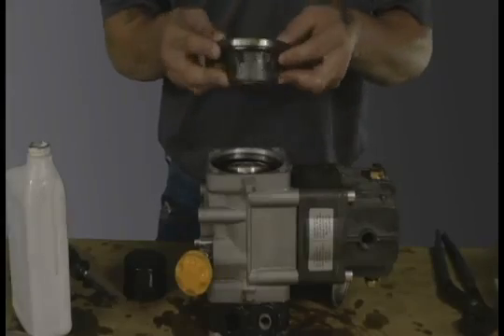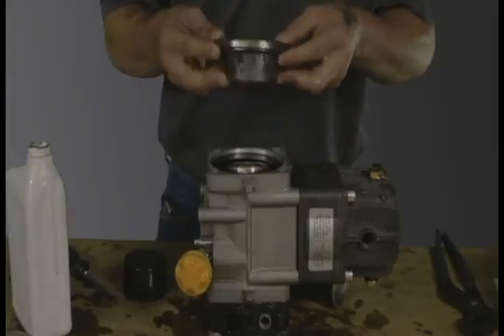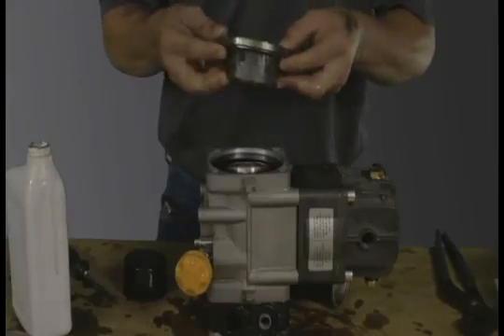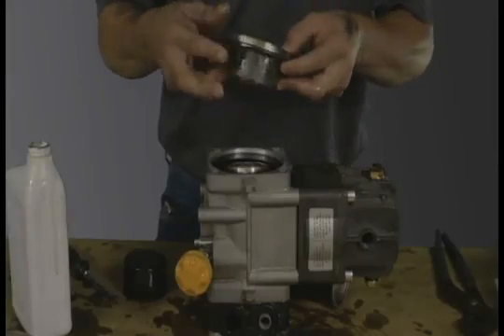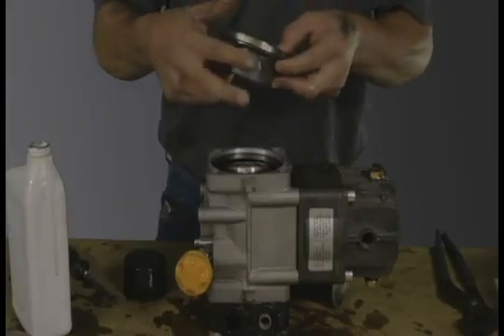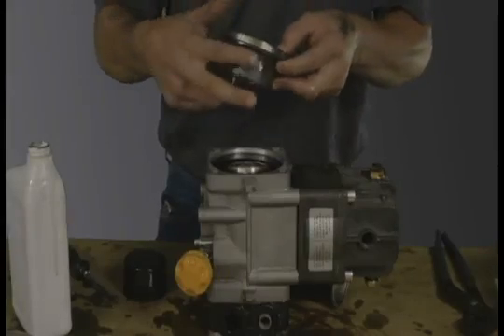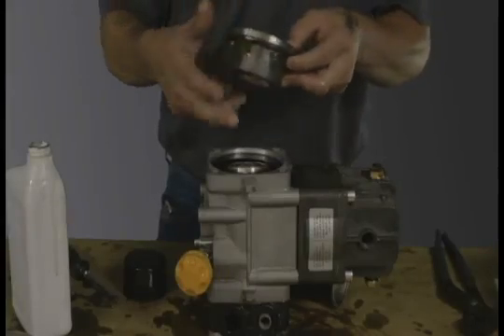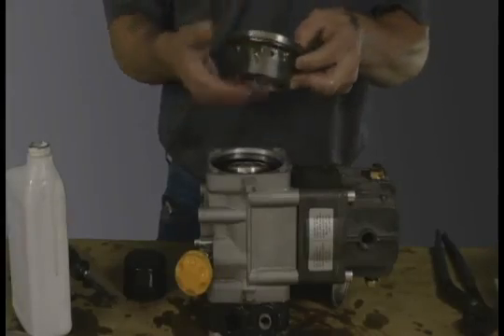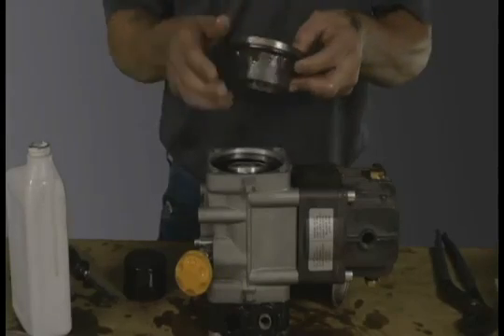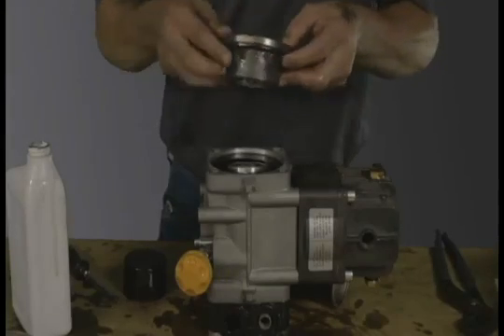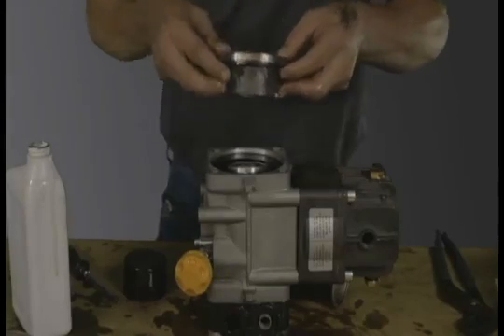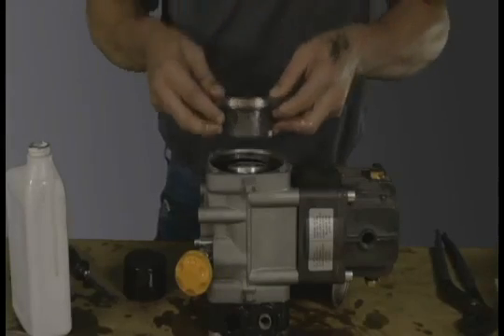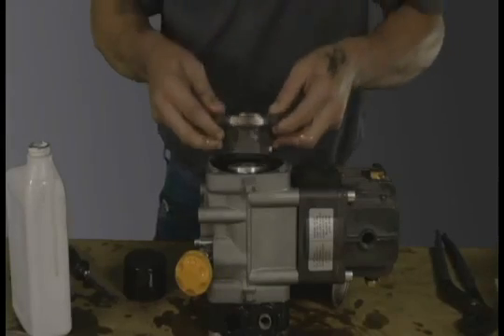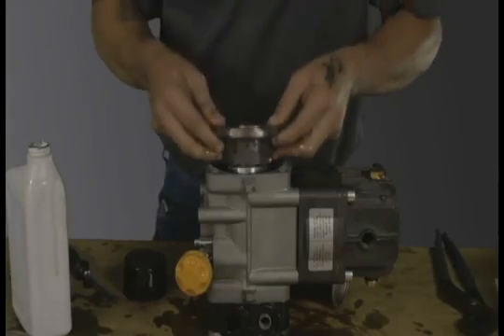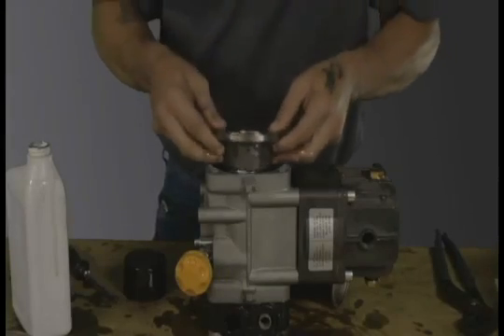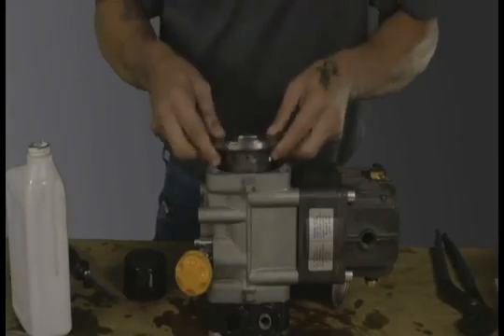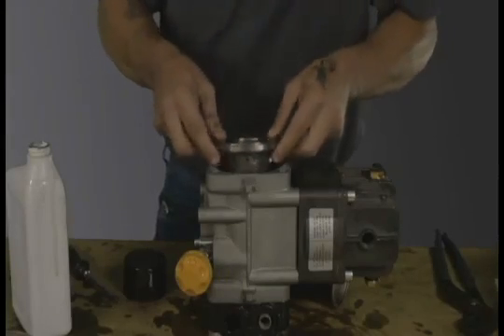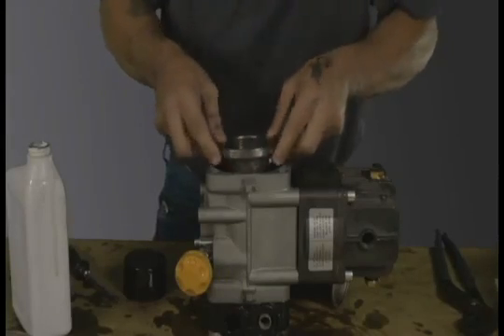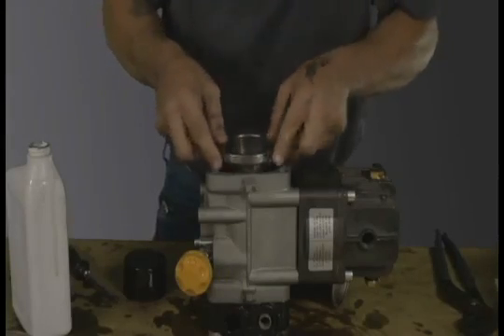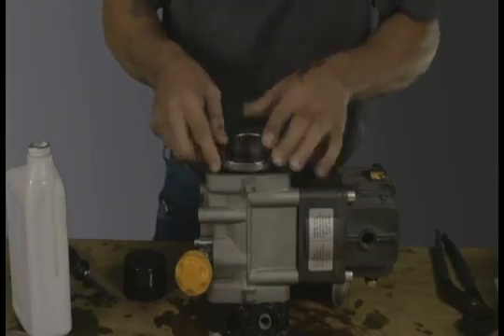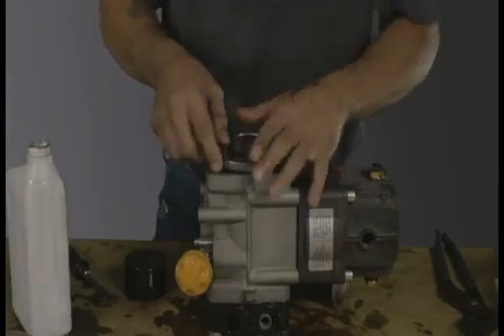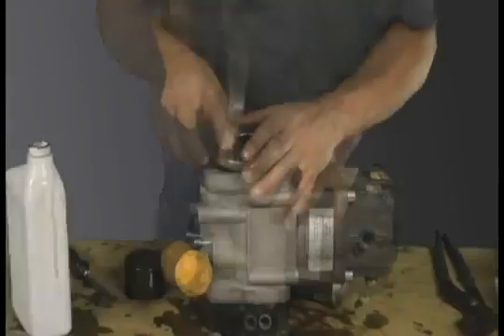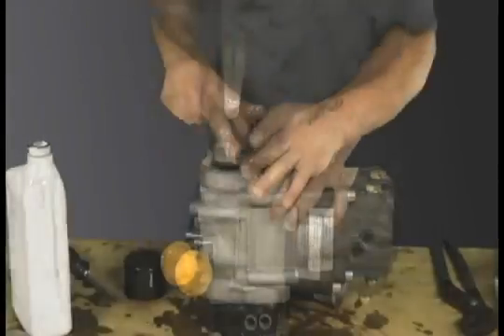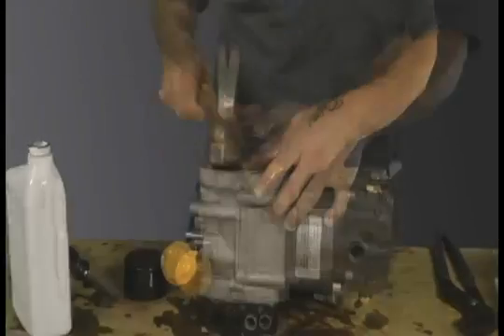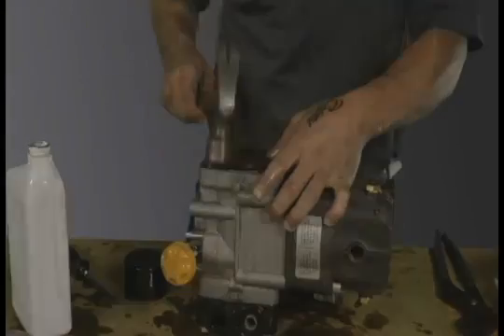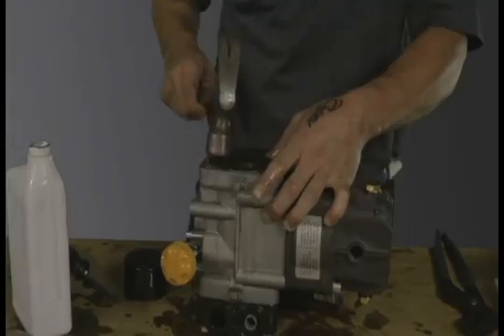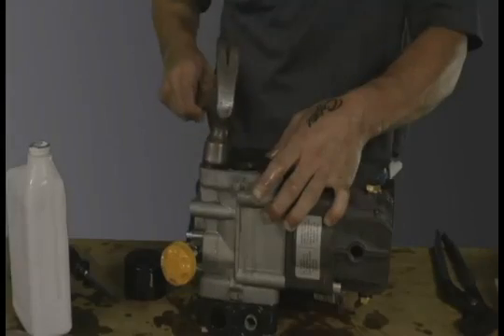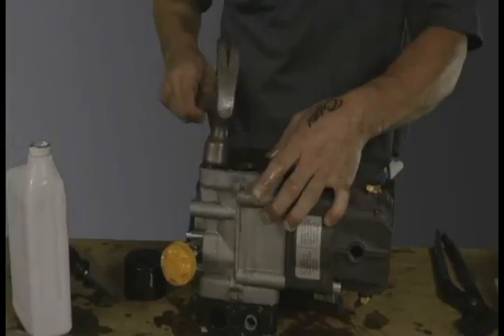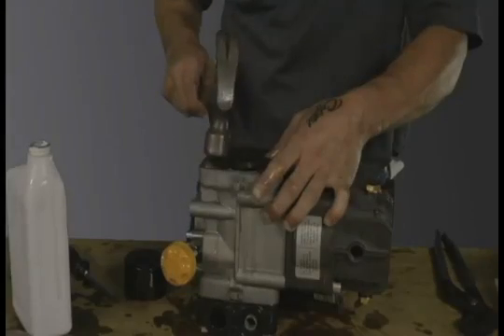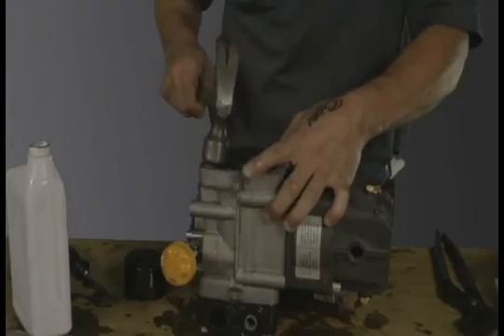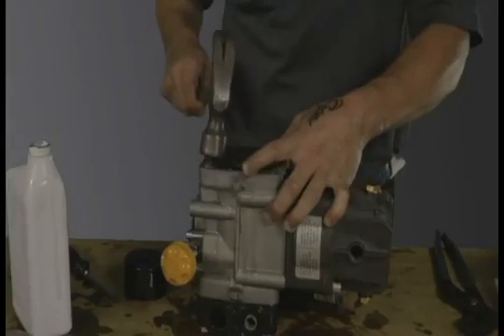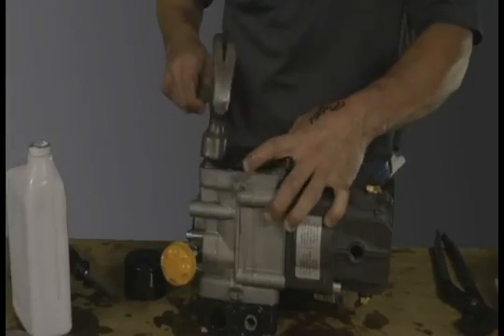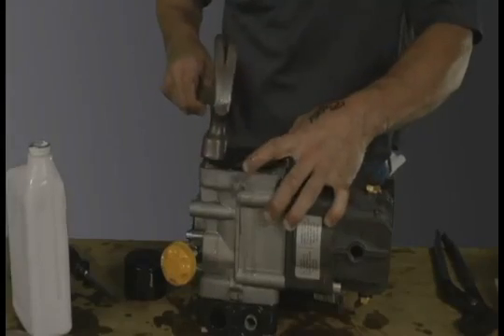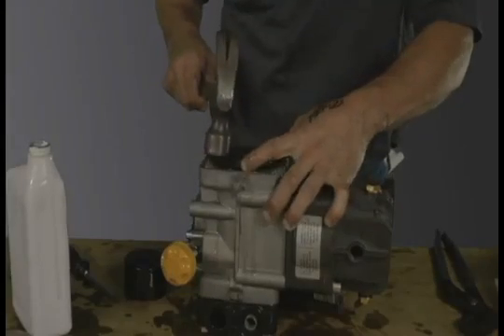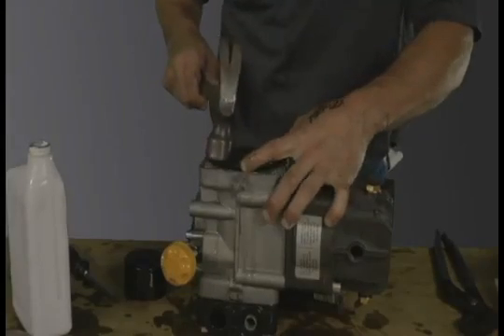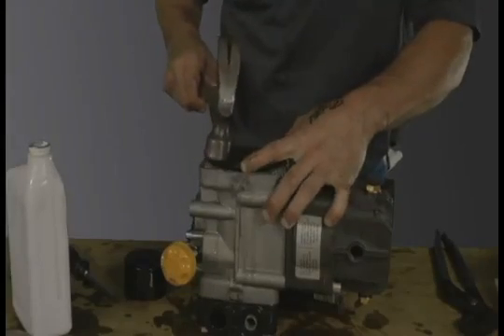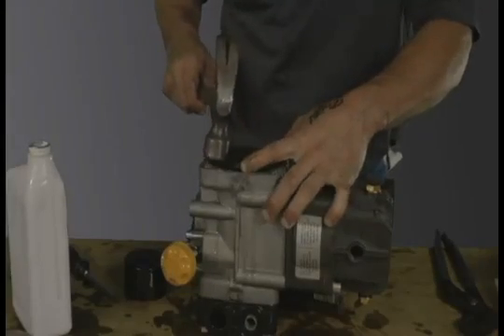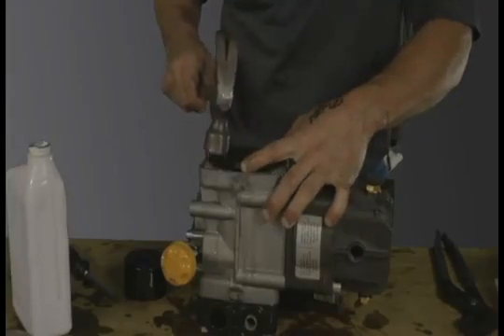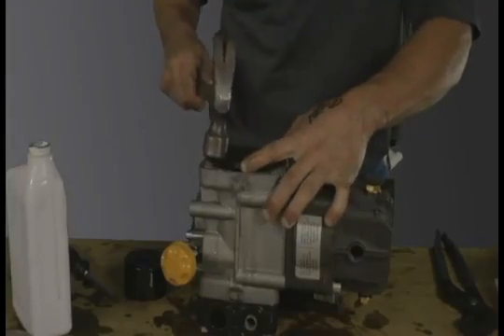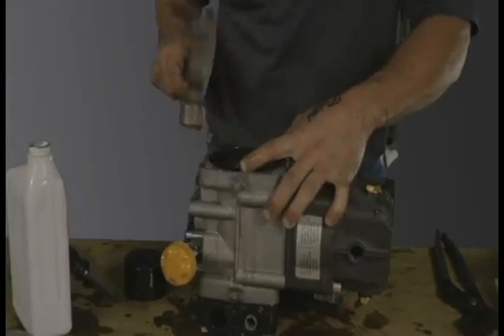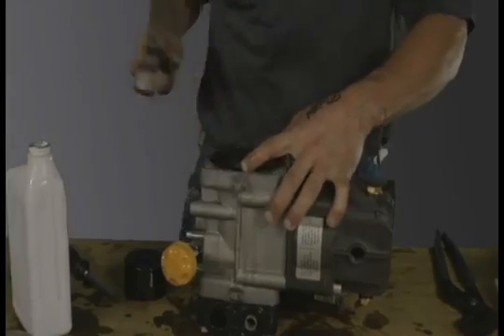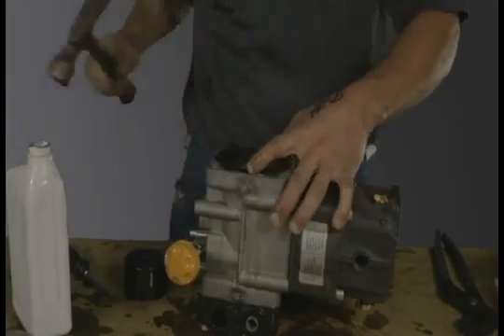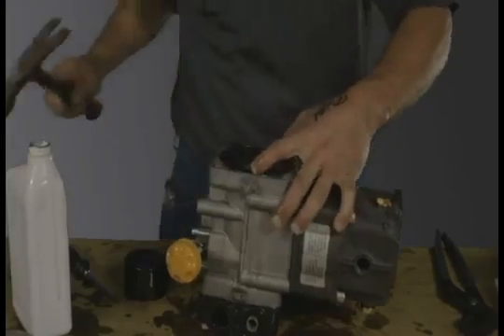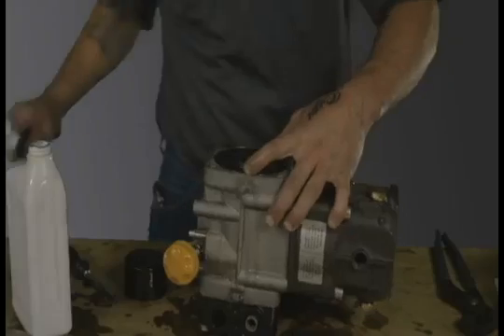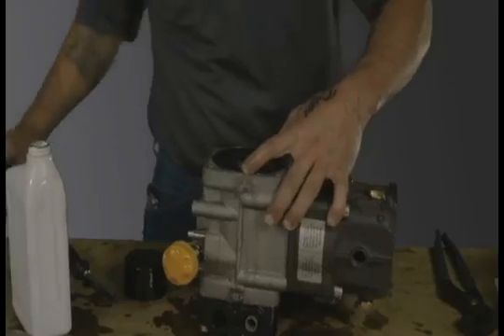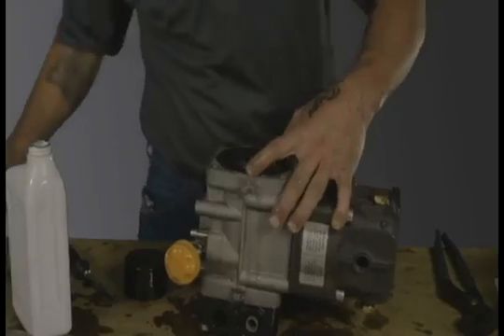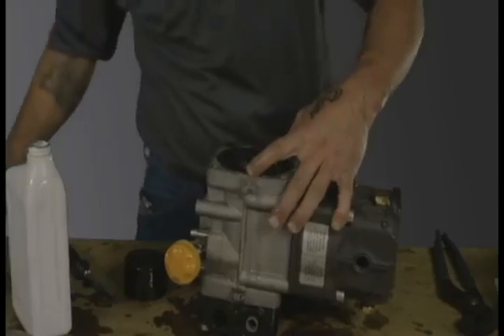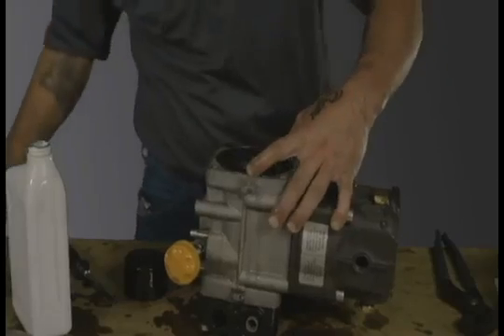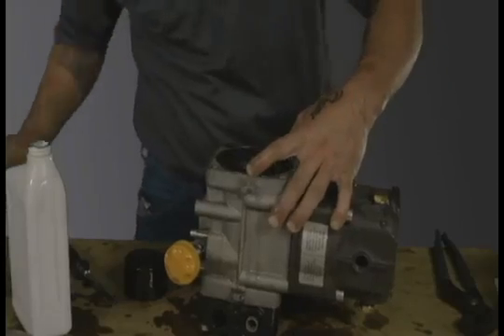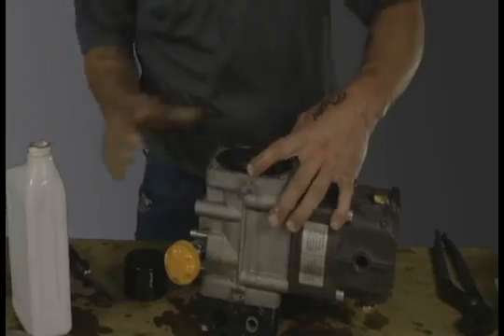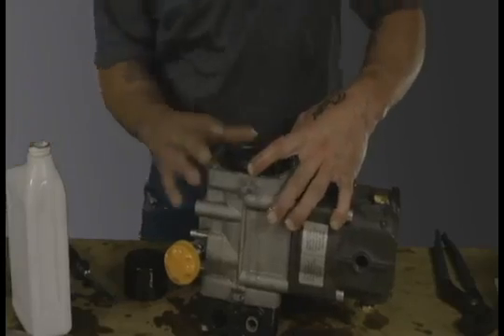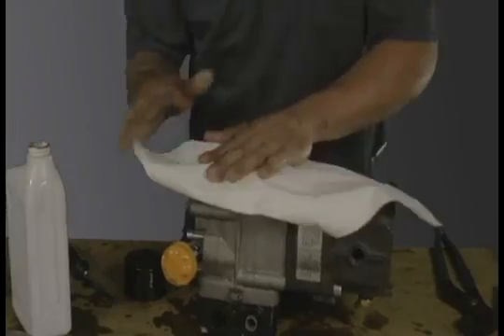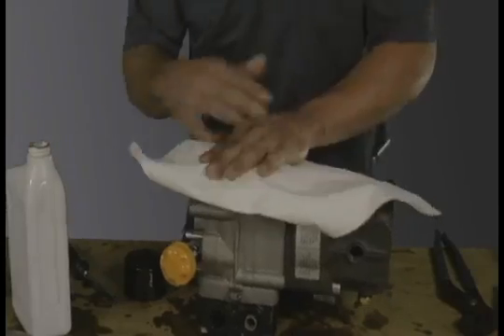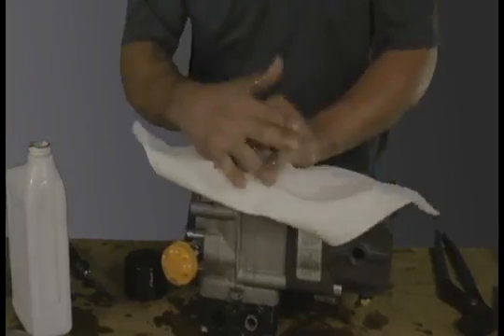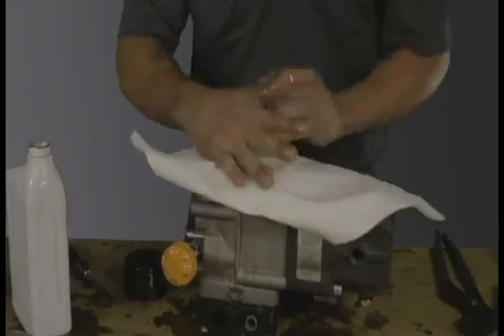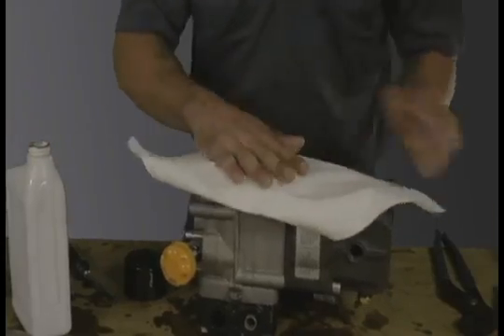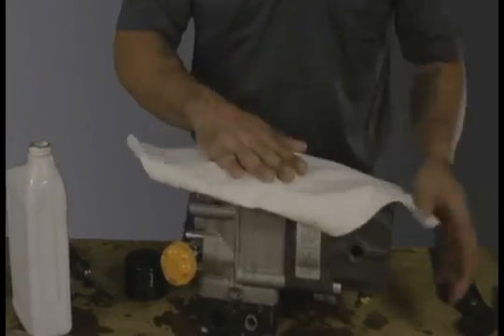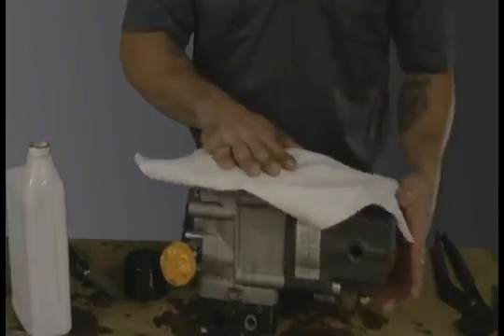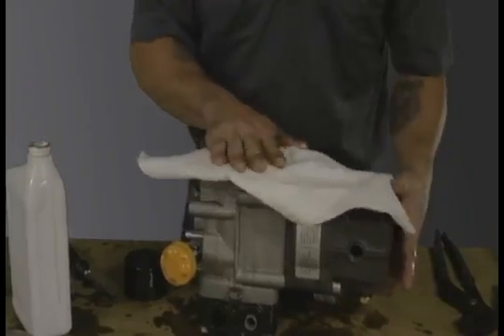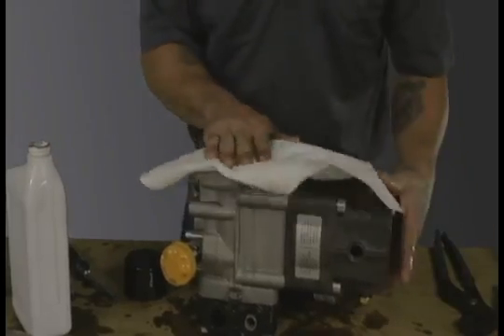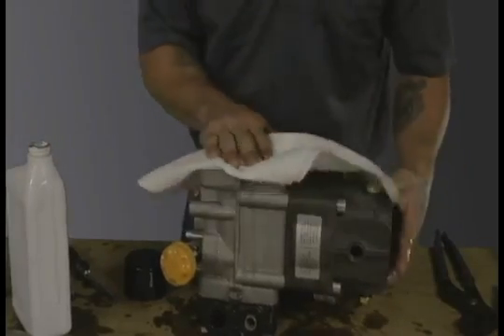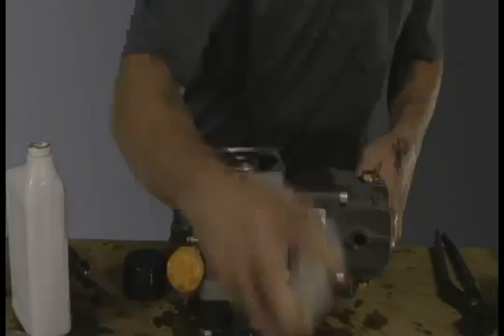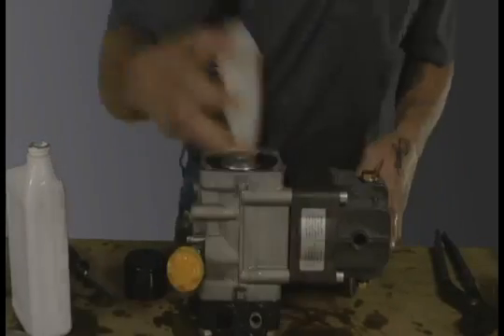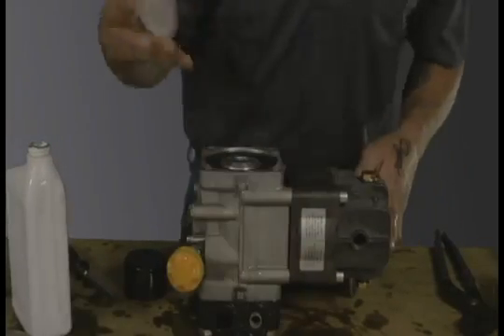Replace the second sleeve with holes at 6 and 12. Clean excess oil.